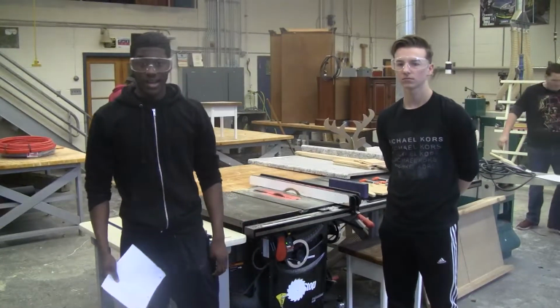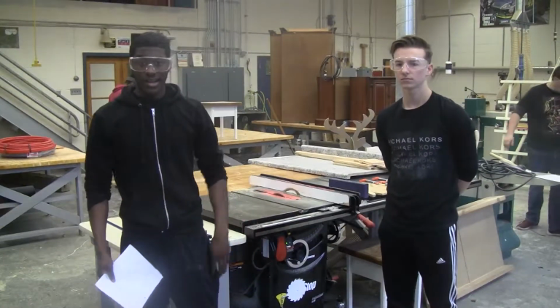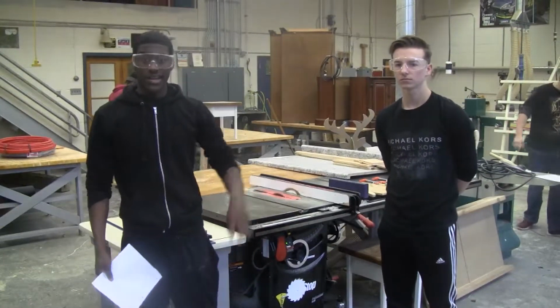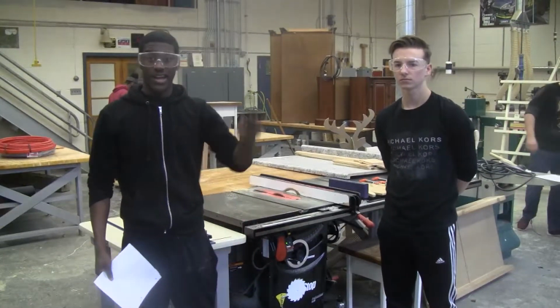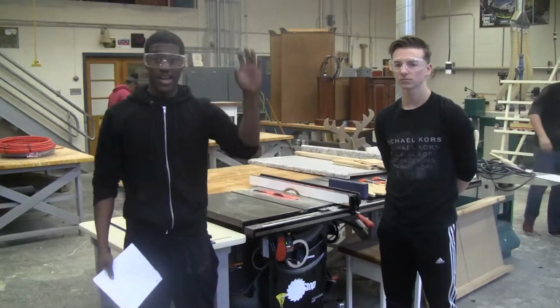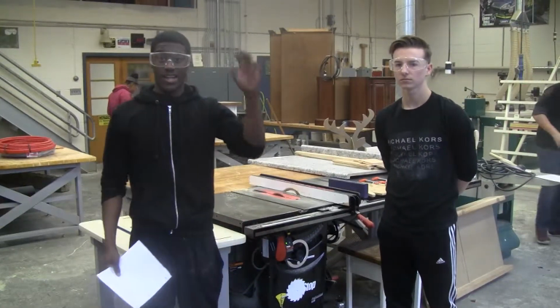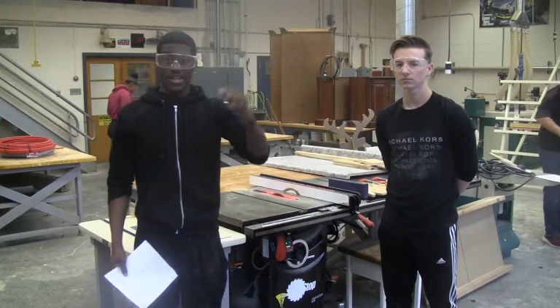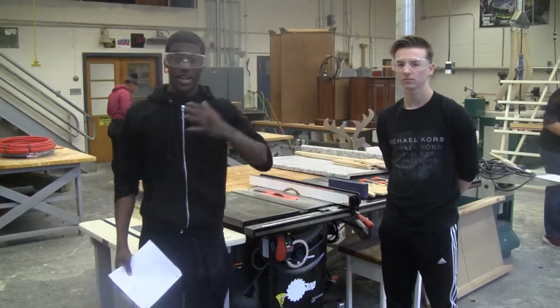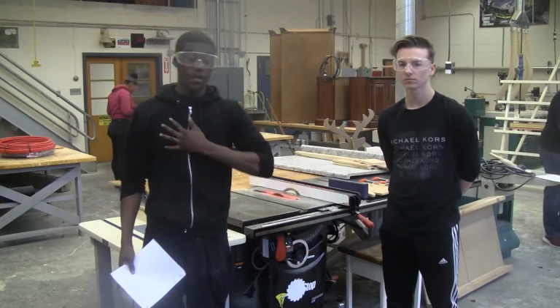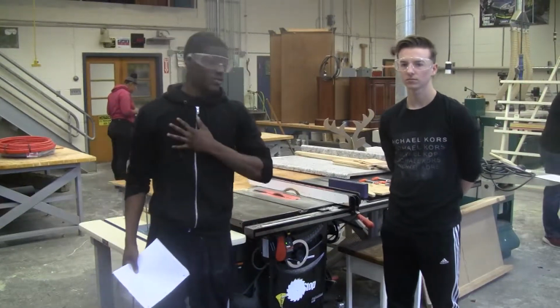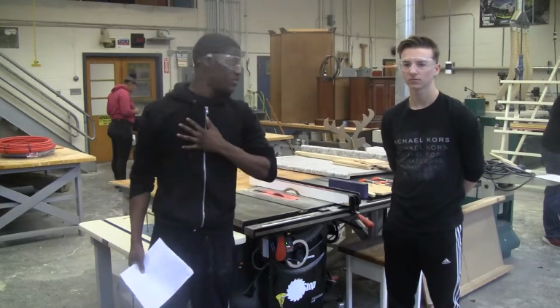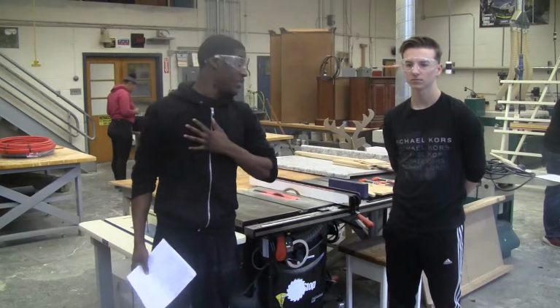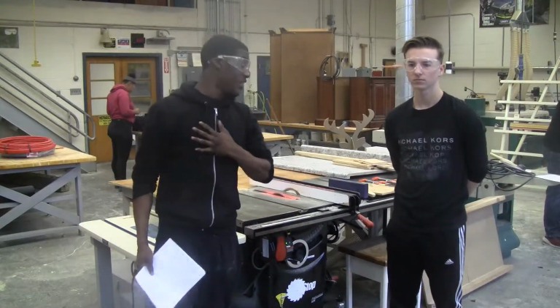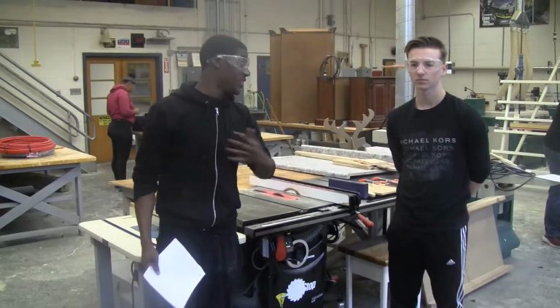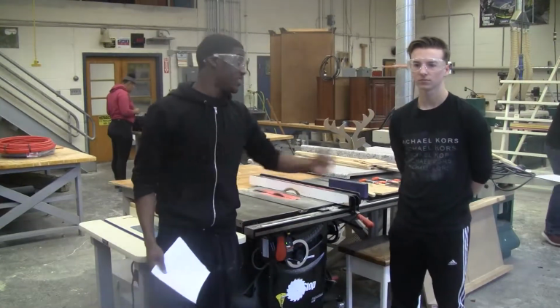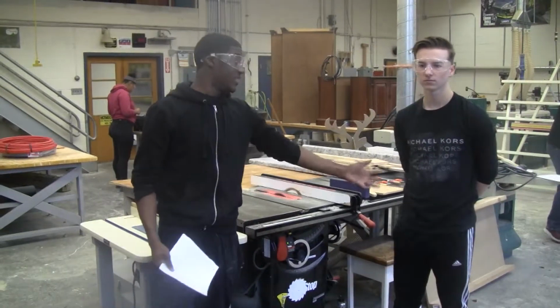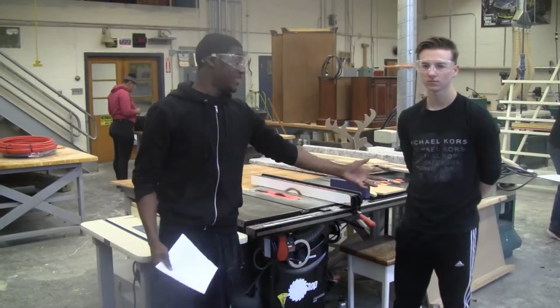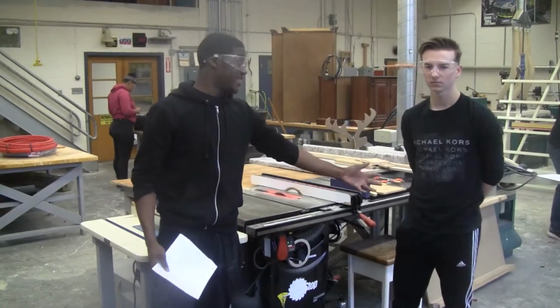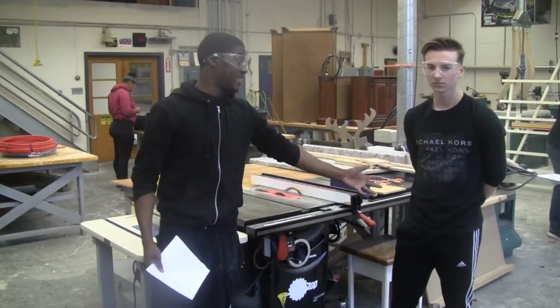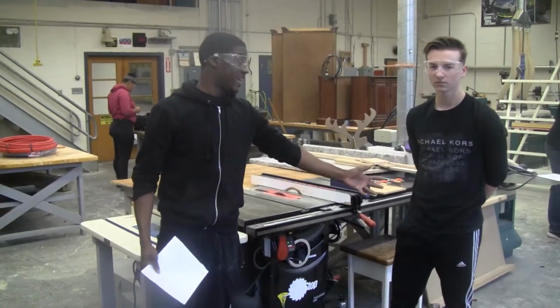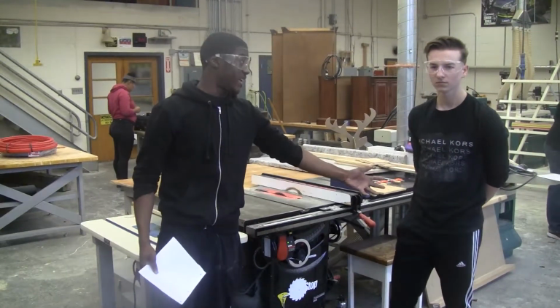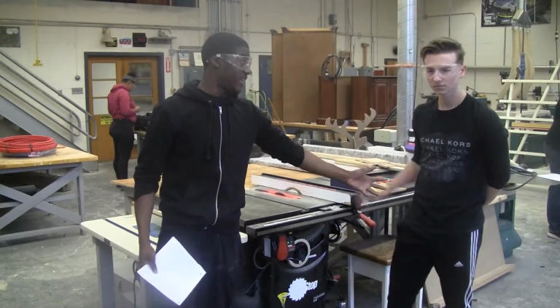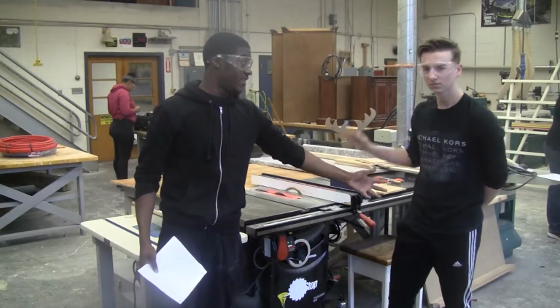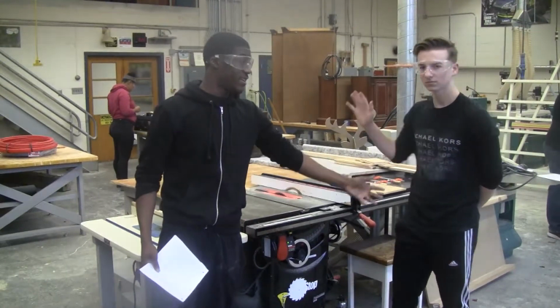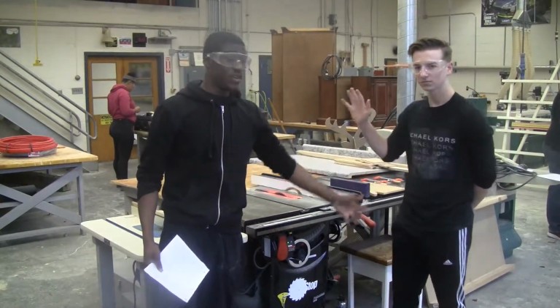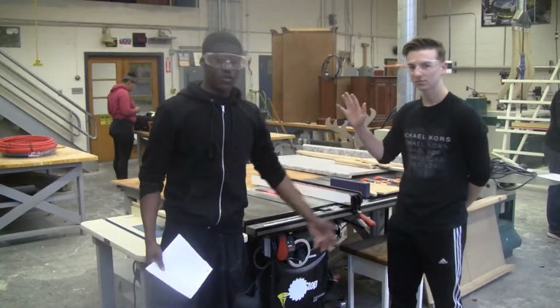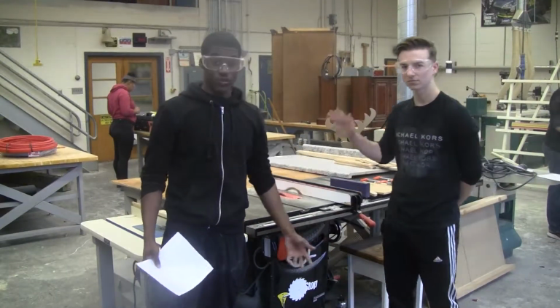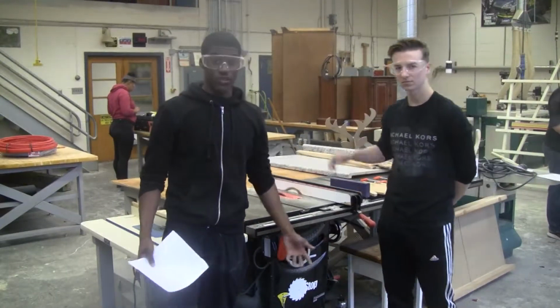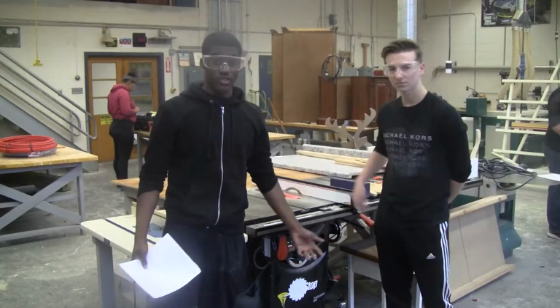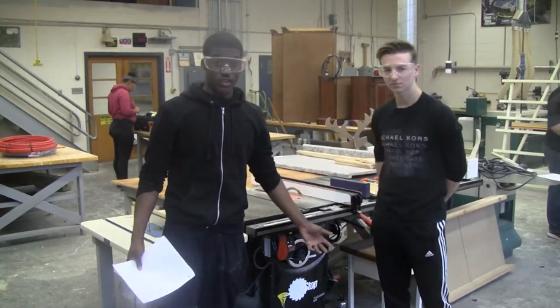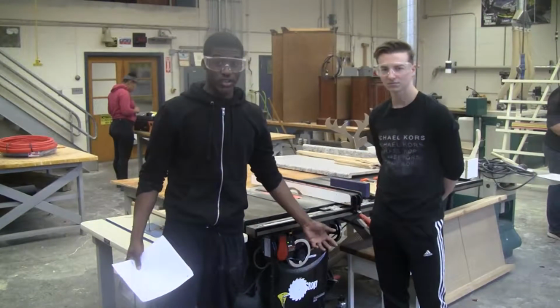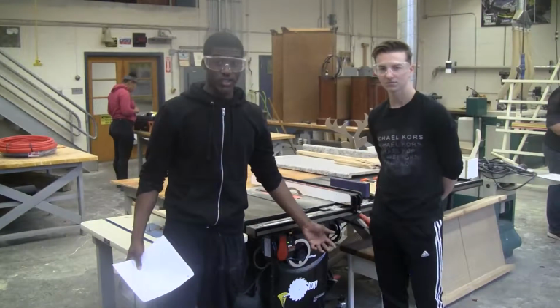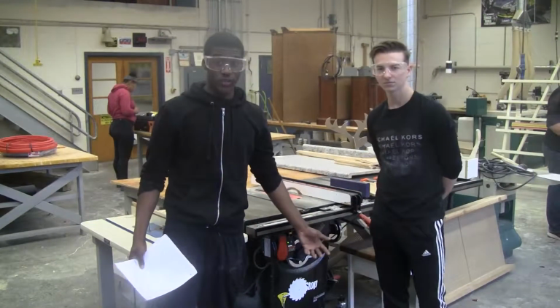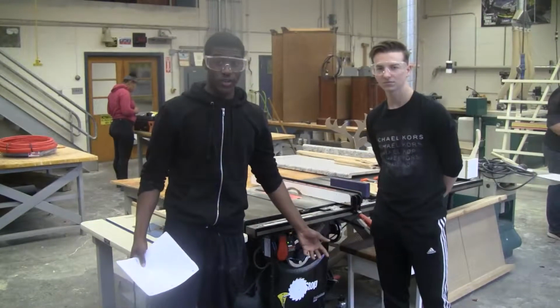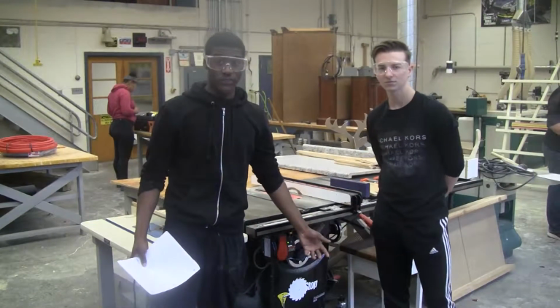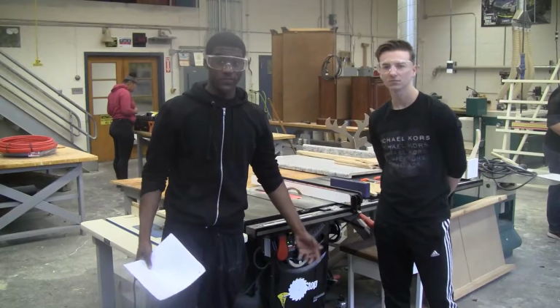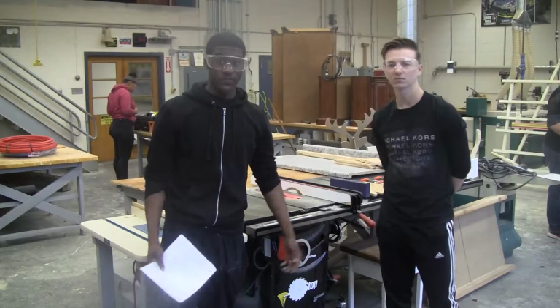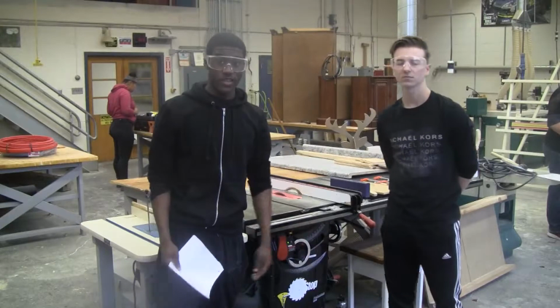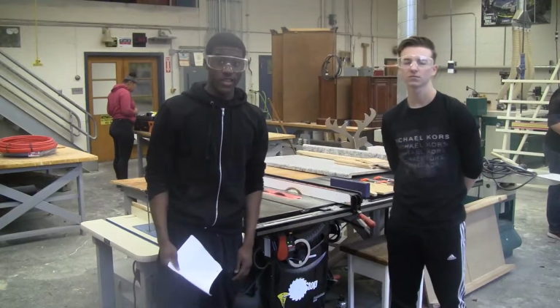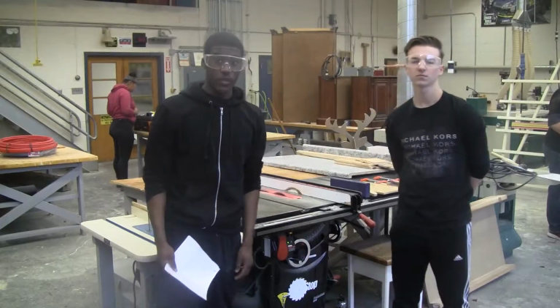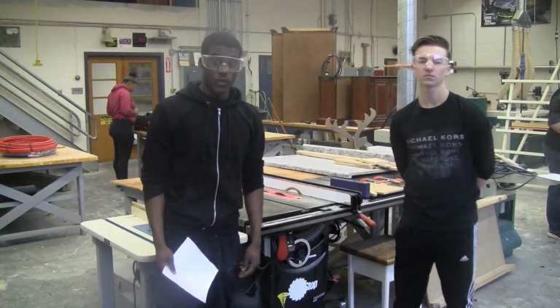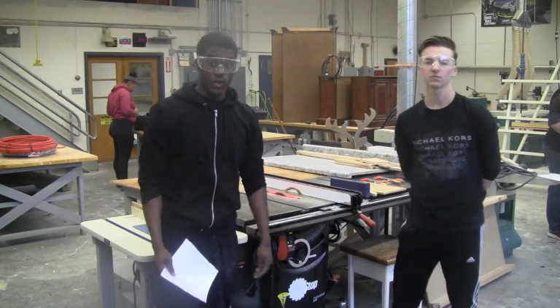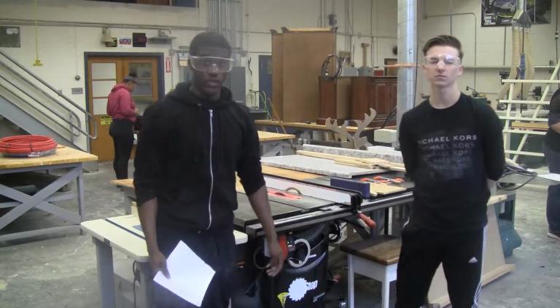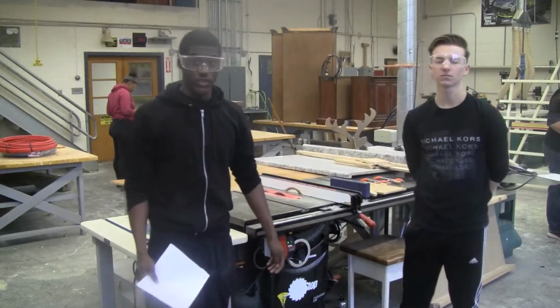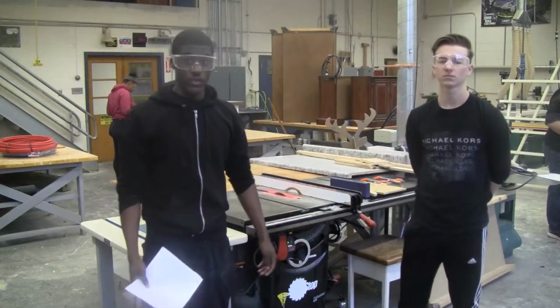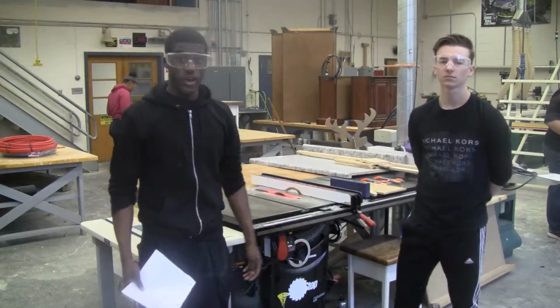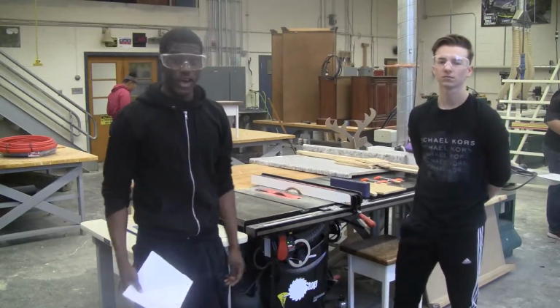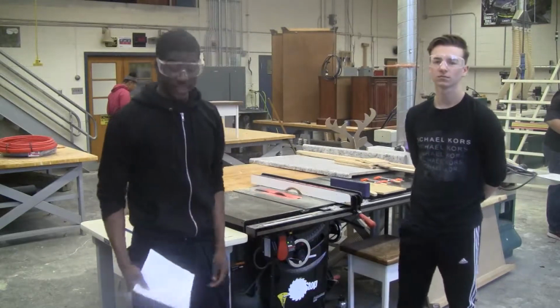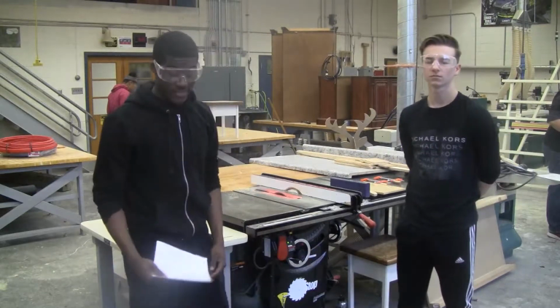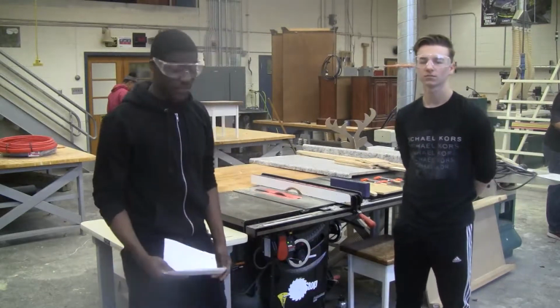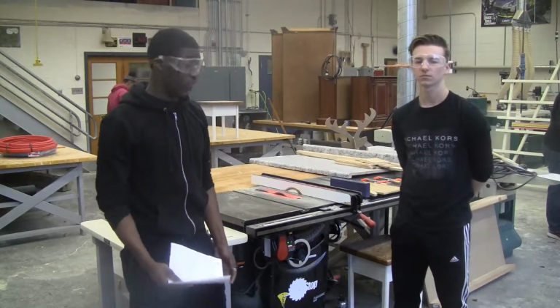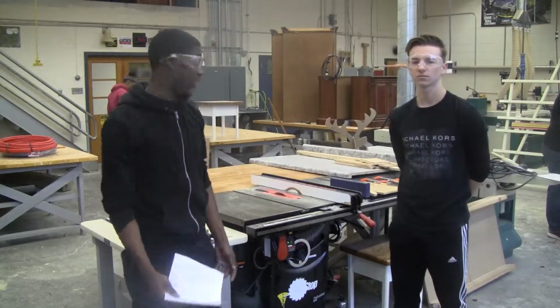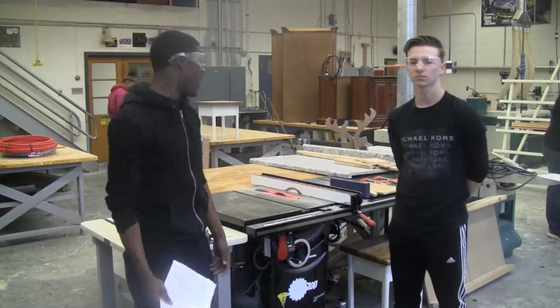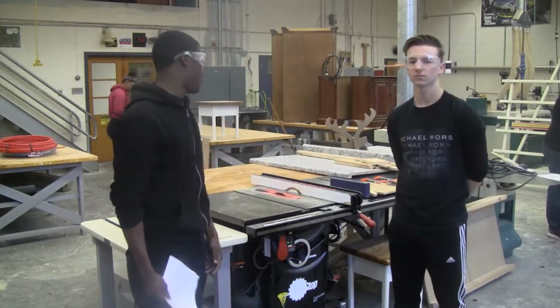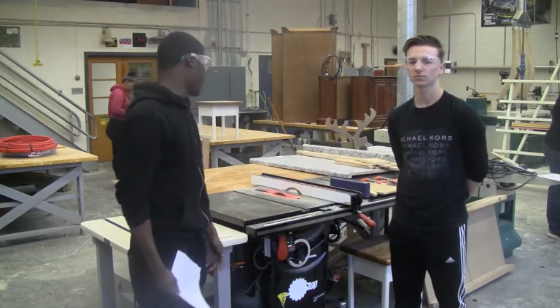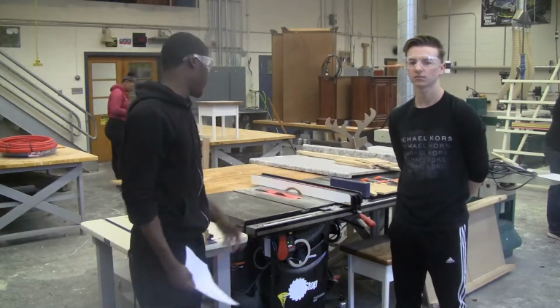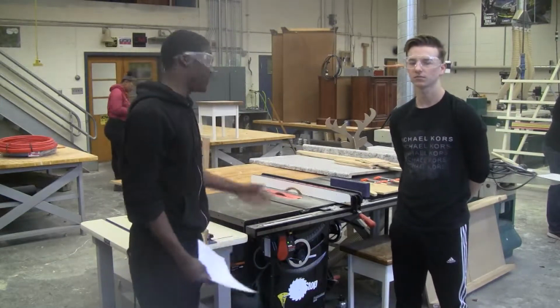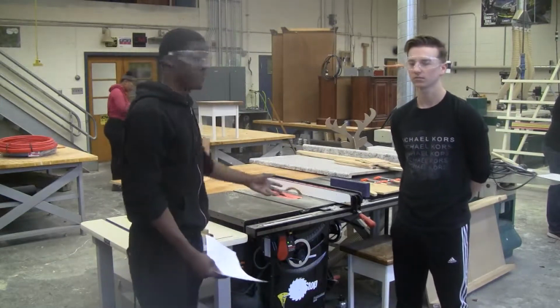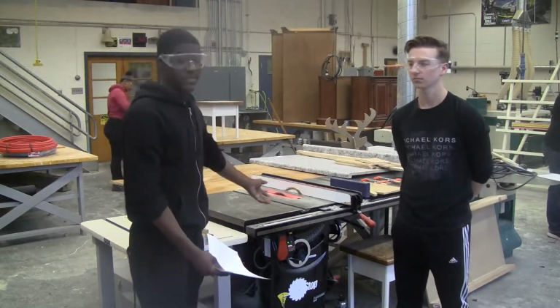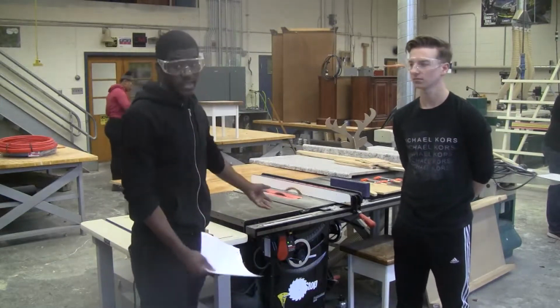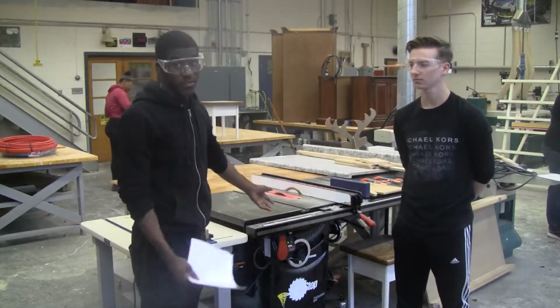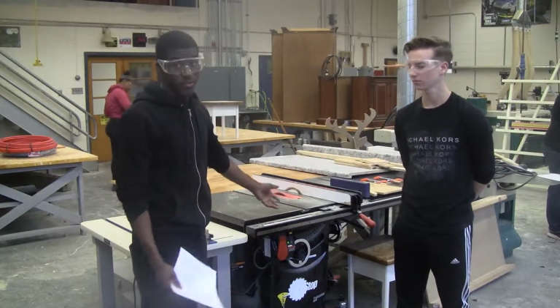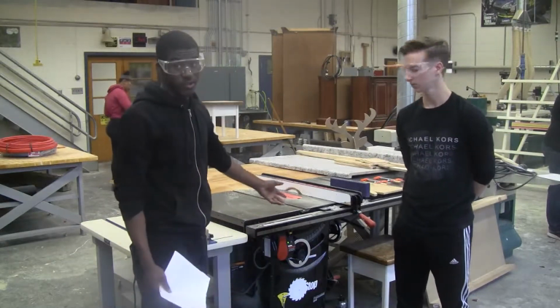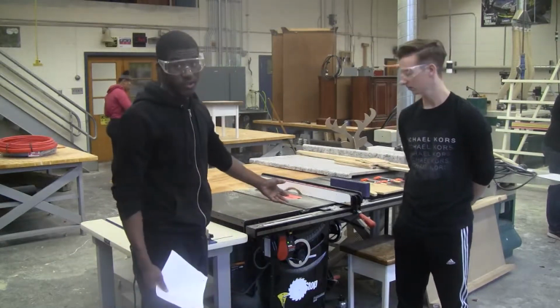All right, this is Adrian, working with Structure 1. We're going to show you how to safely operate the table saw.